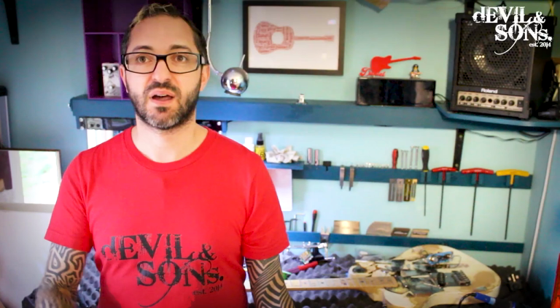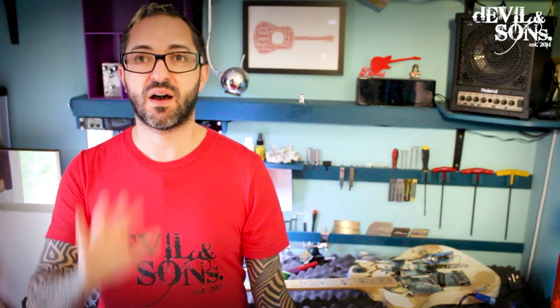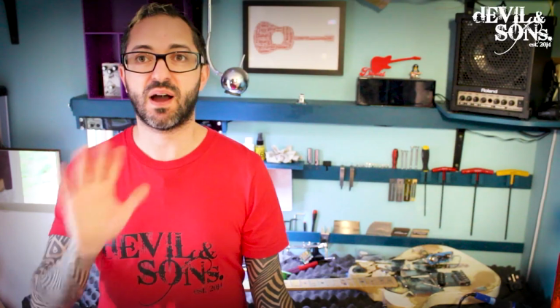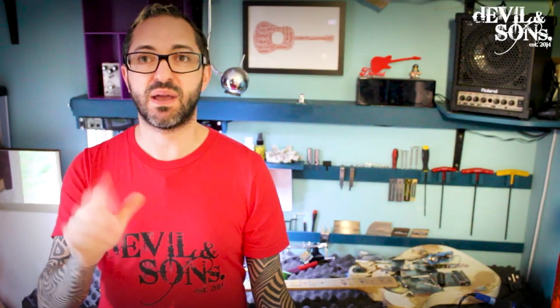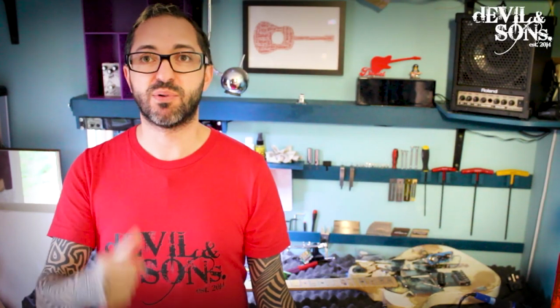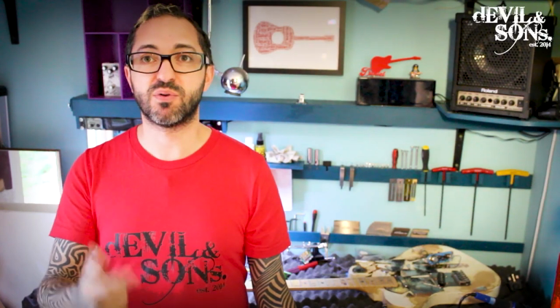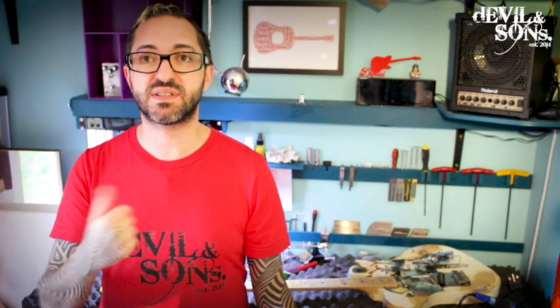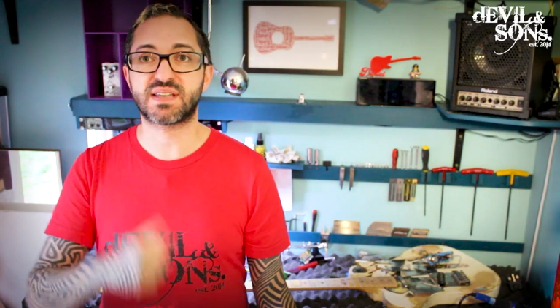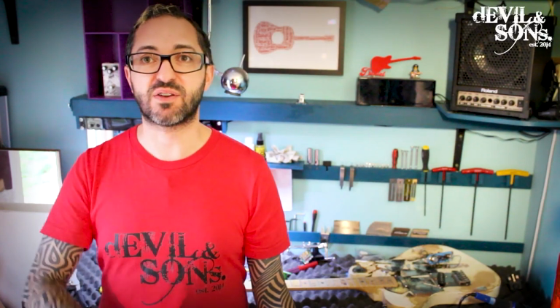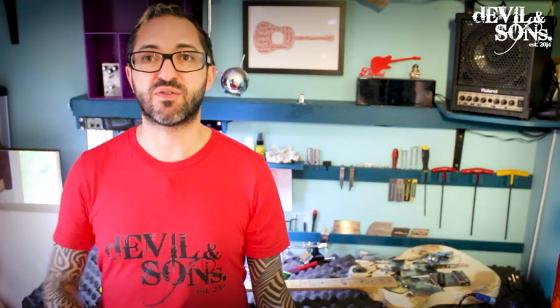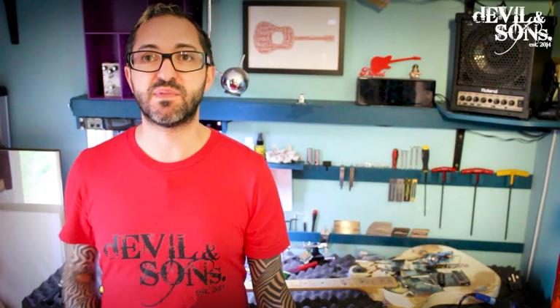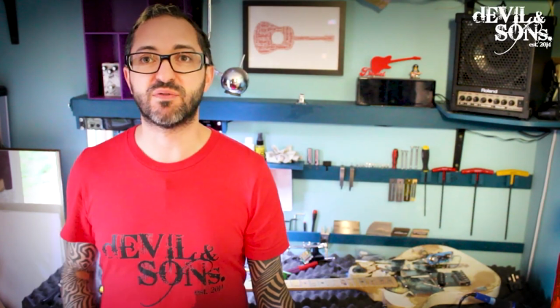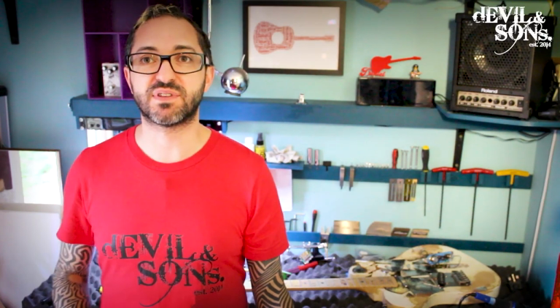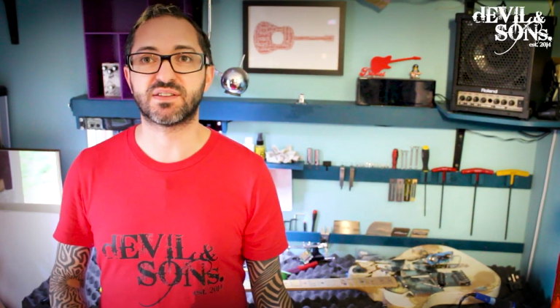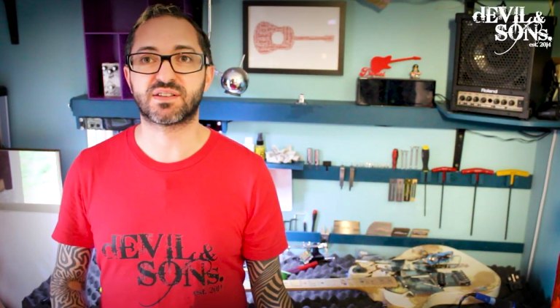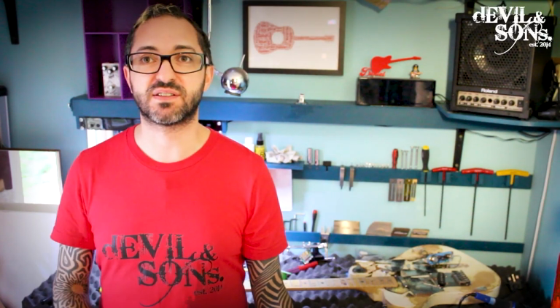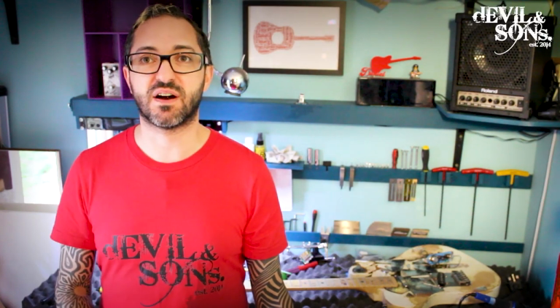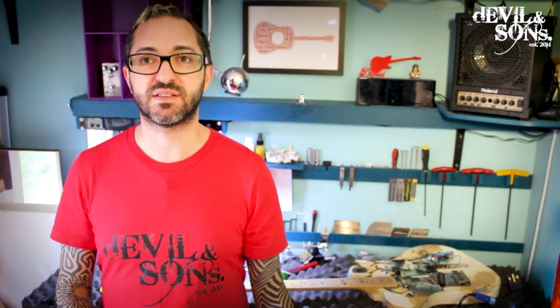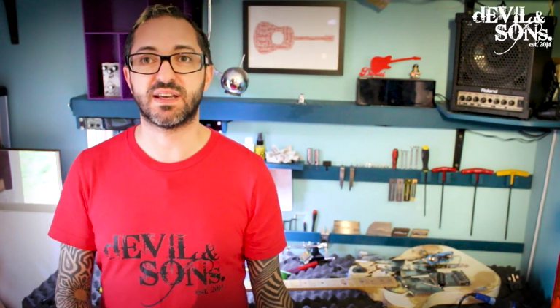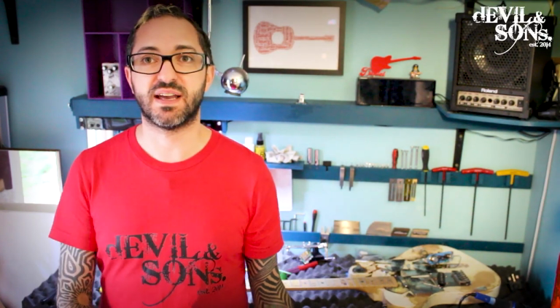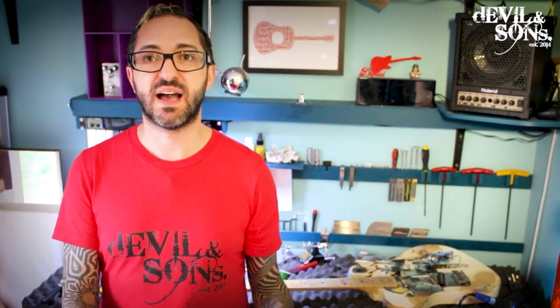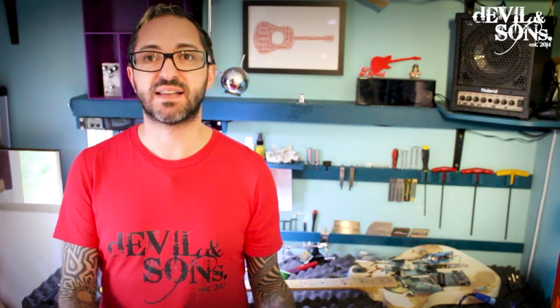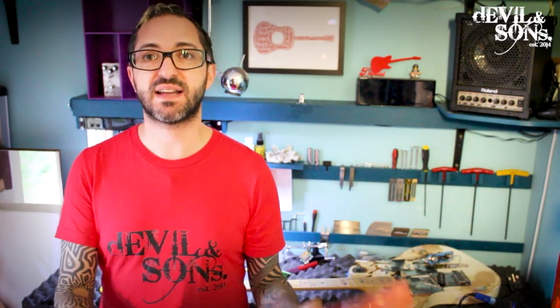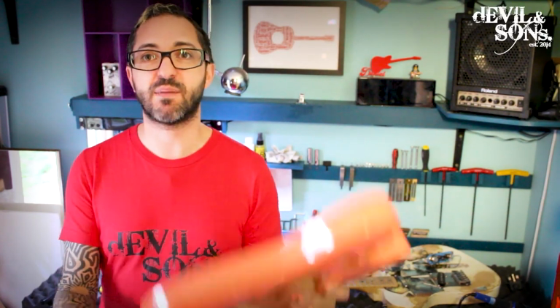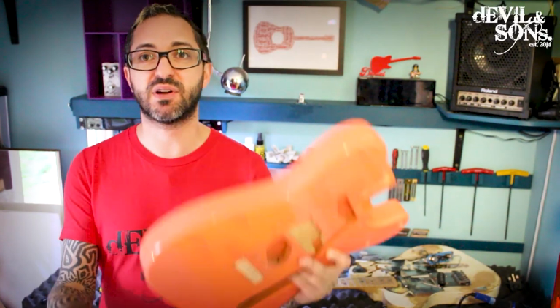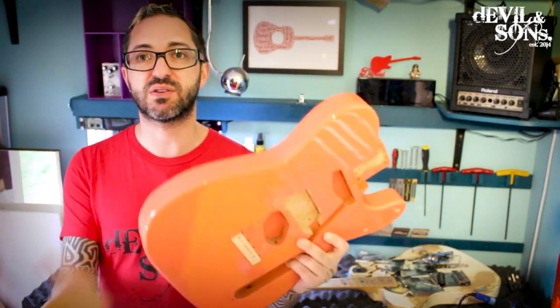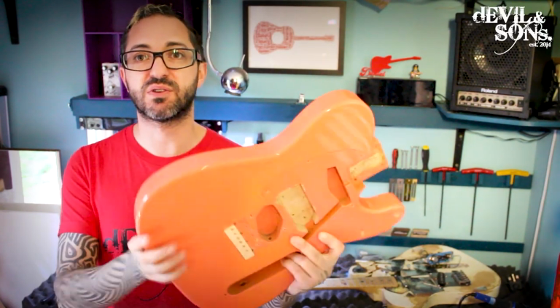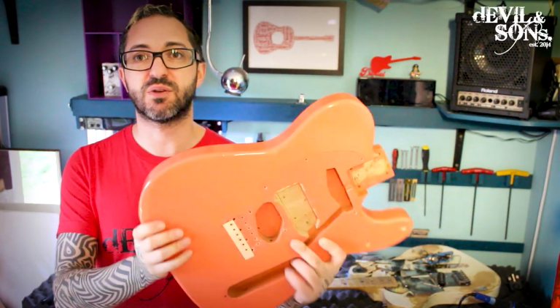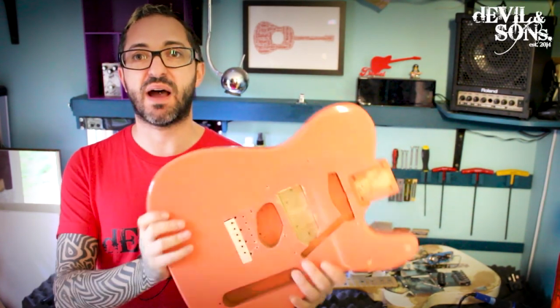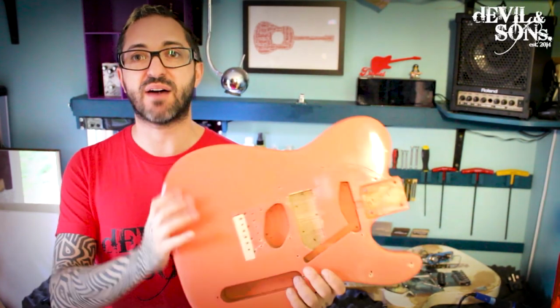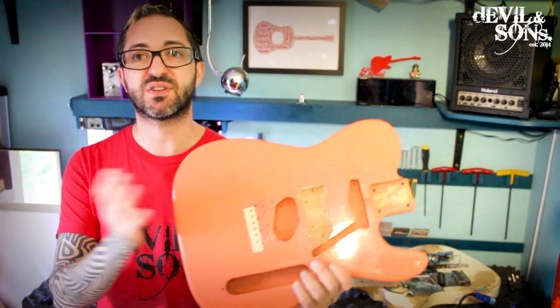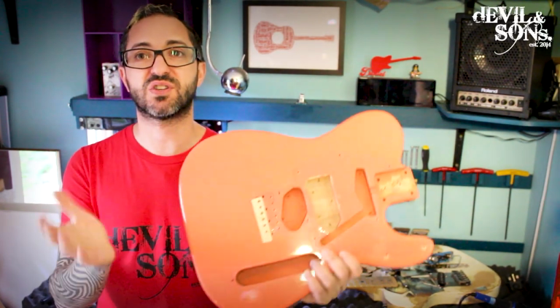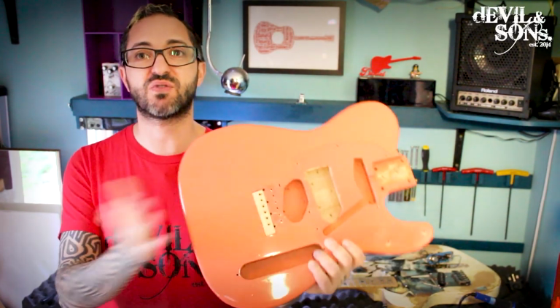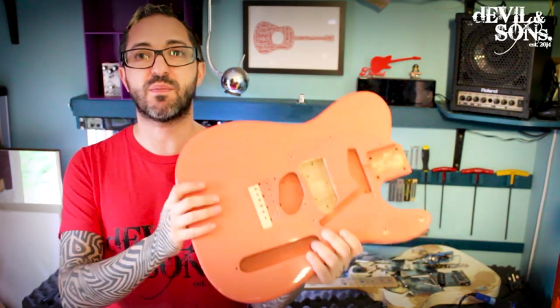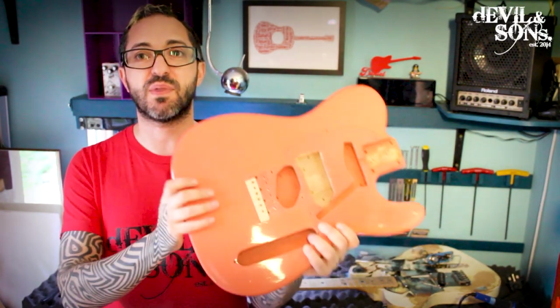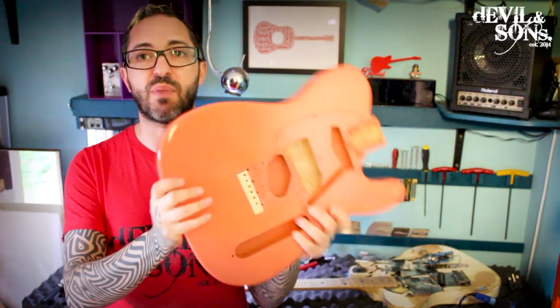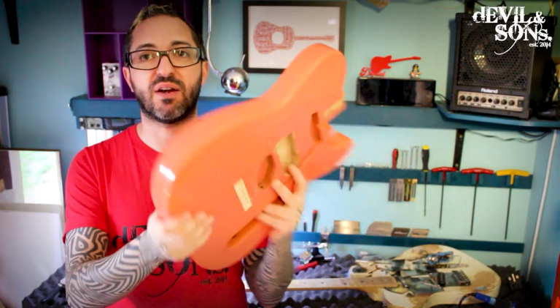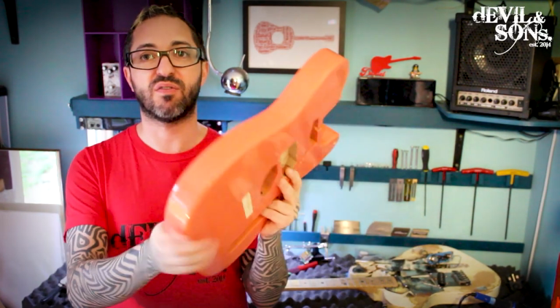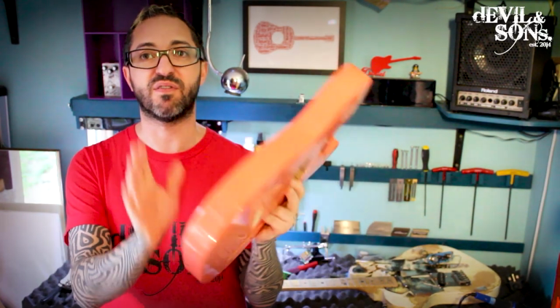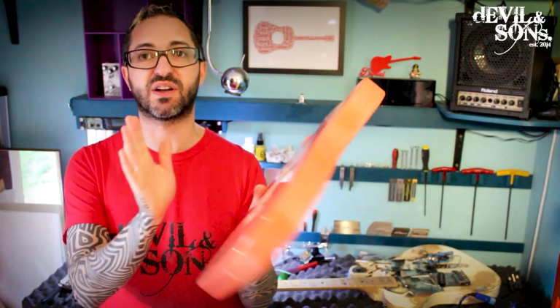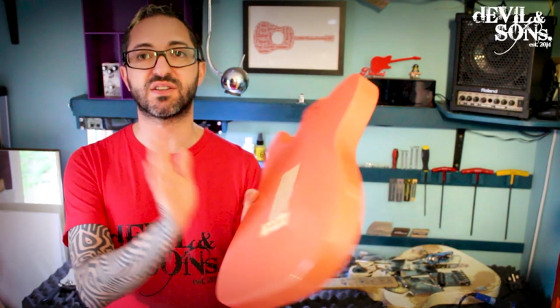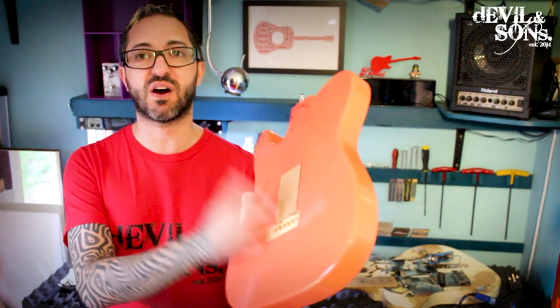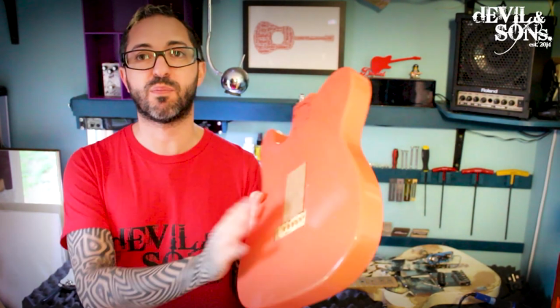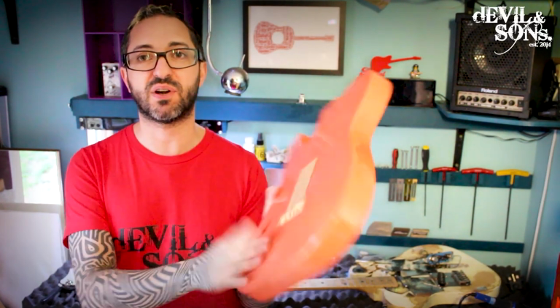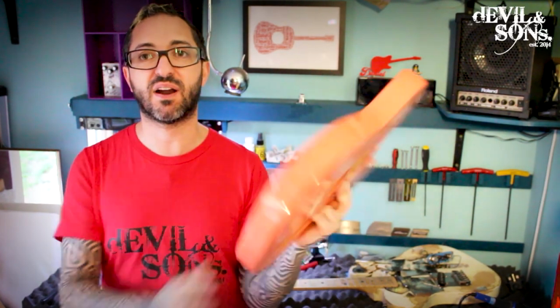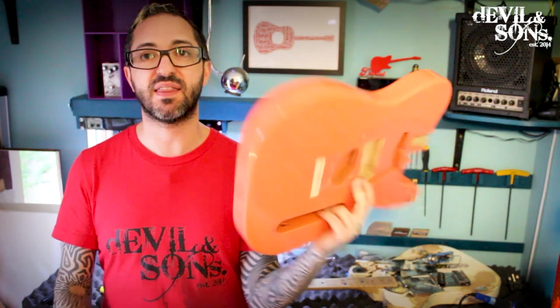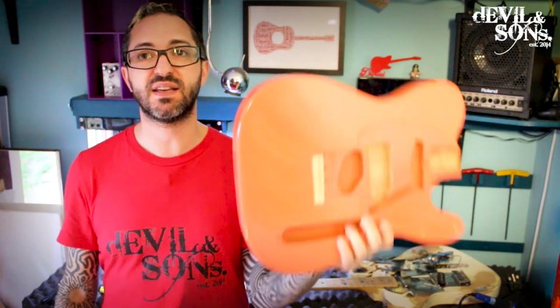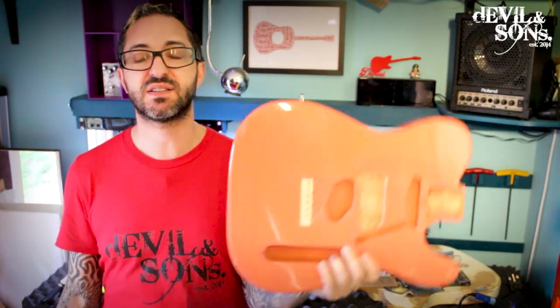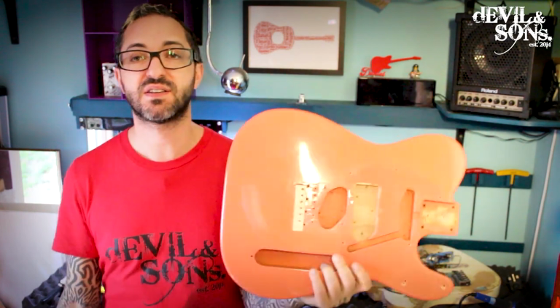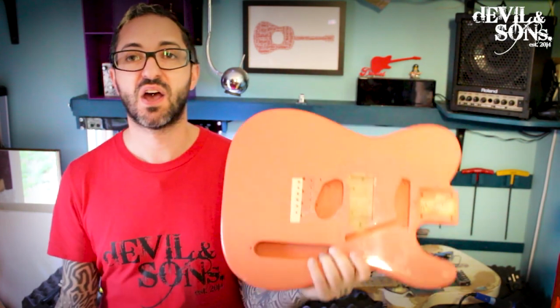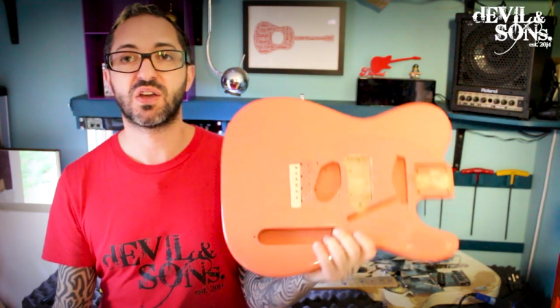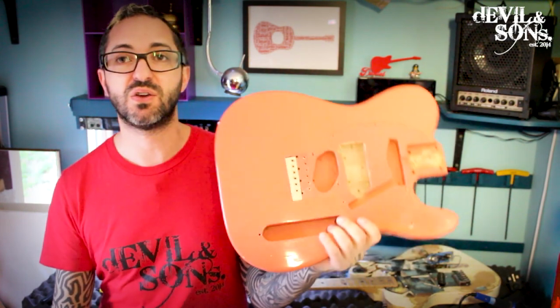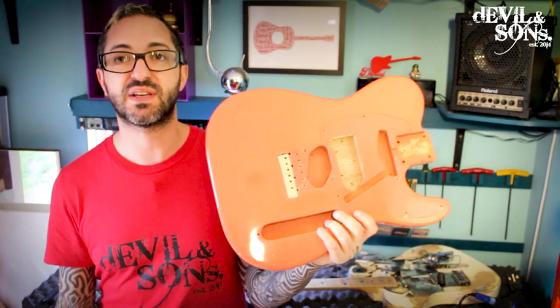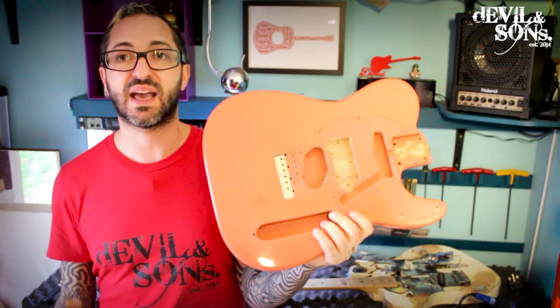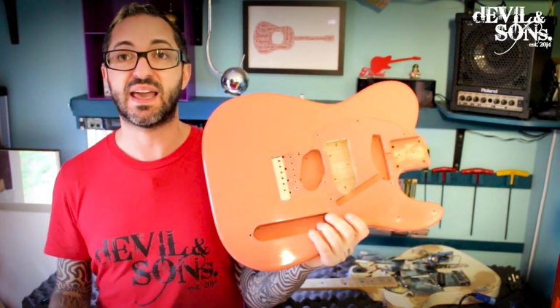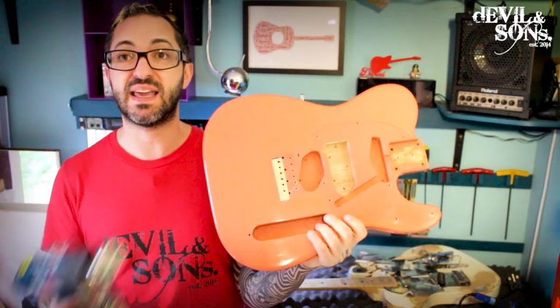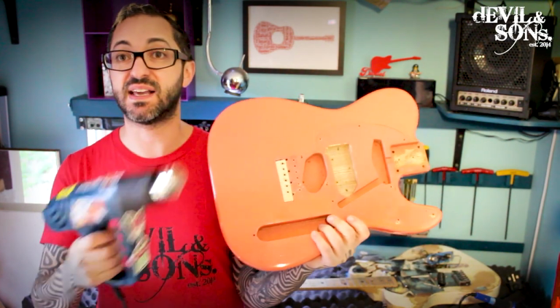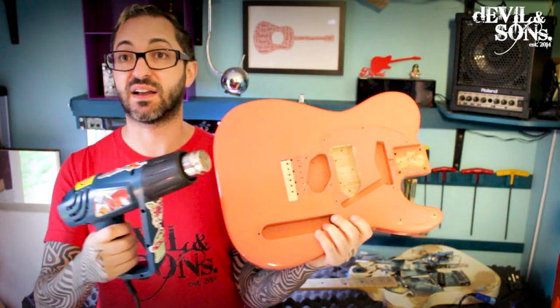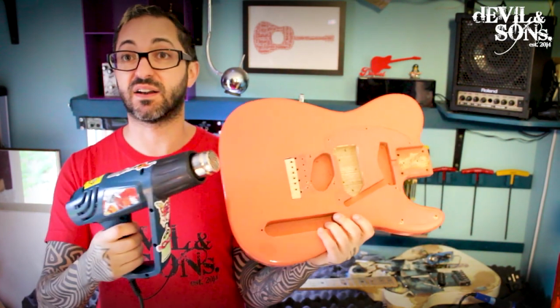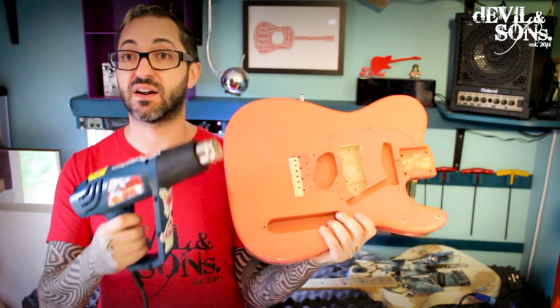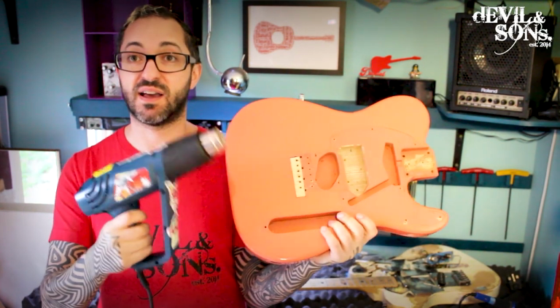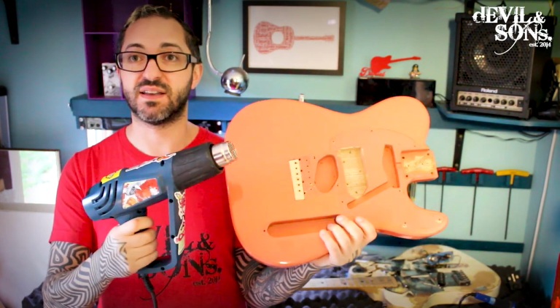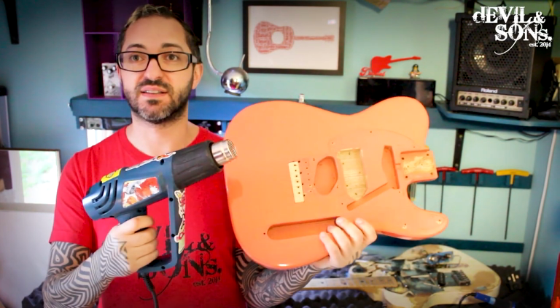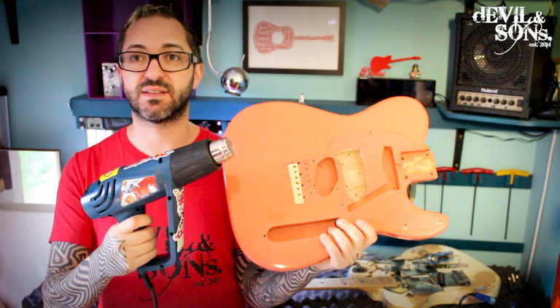Hi people, it's Daniel from Devil and Sons Guitars here, and today I'm going to talk to you about how to strip the paint off of a guitar body like this, using a heat gun like this.